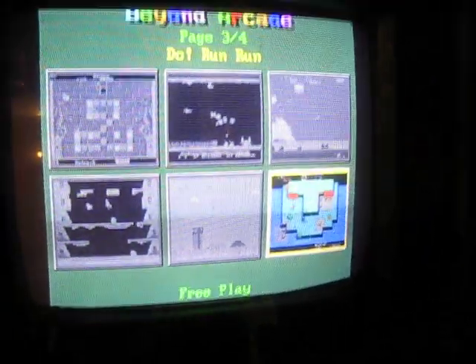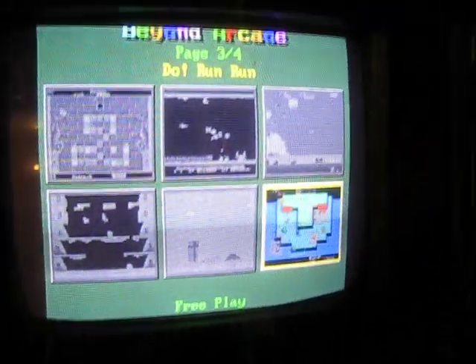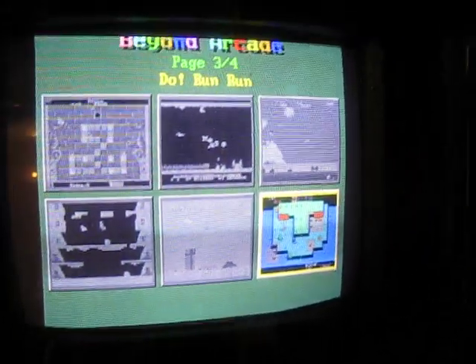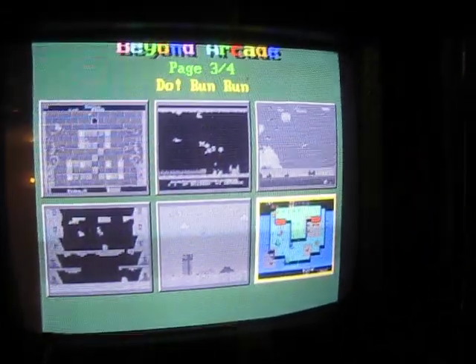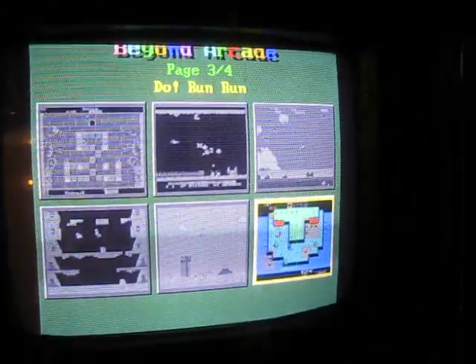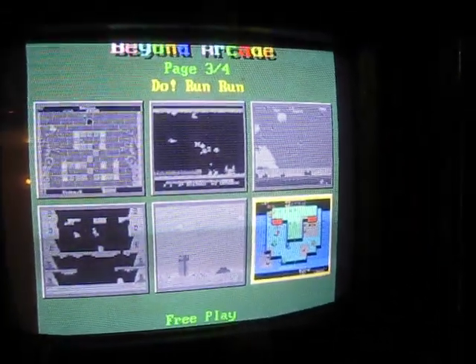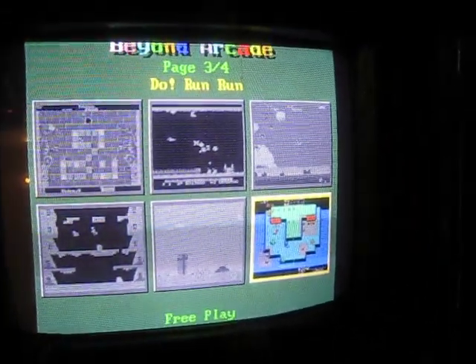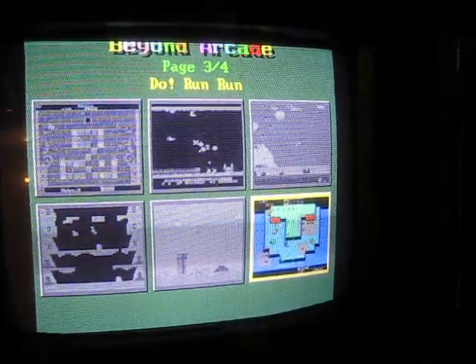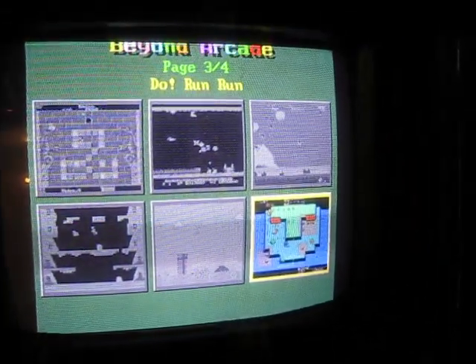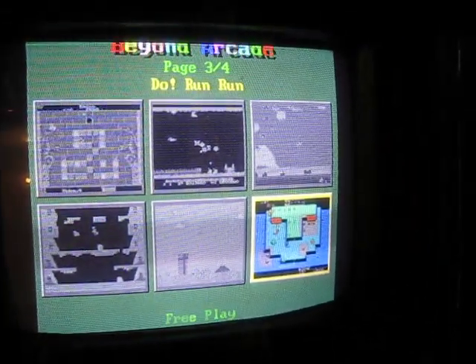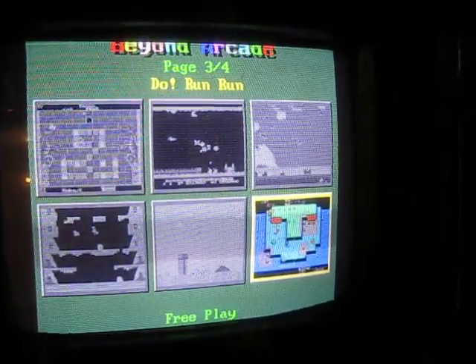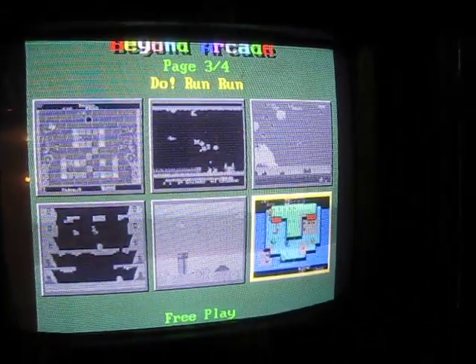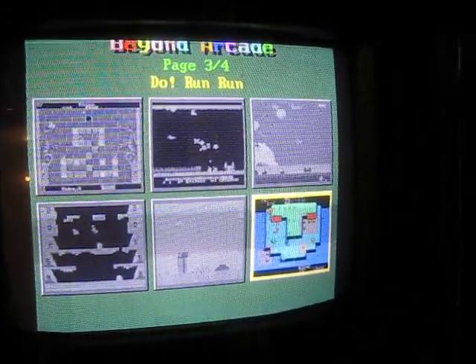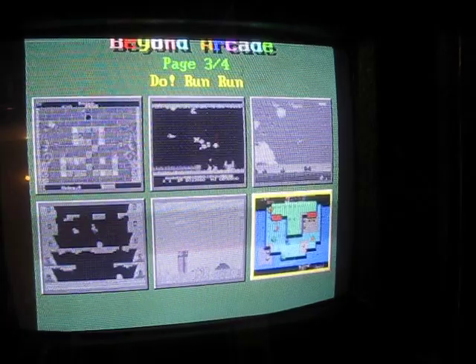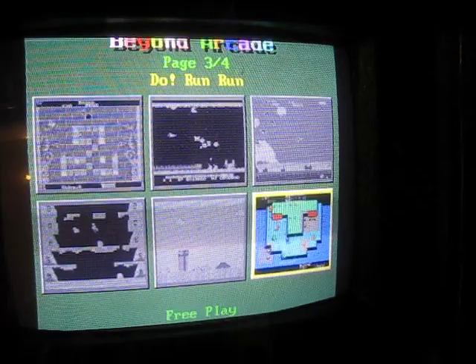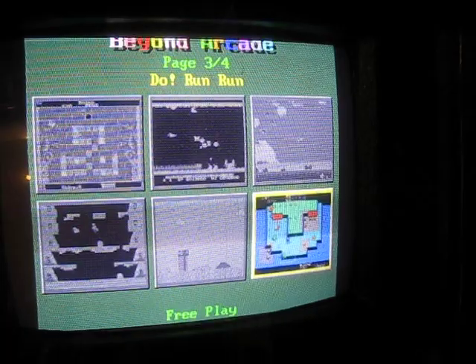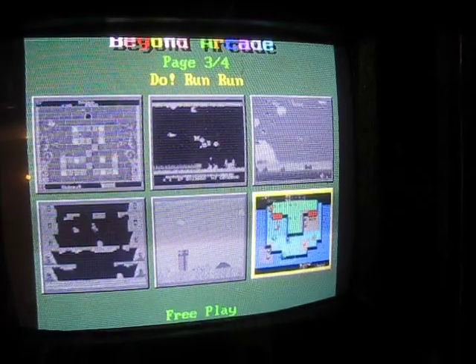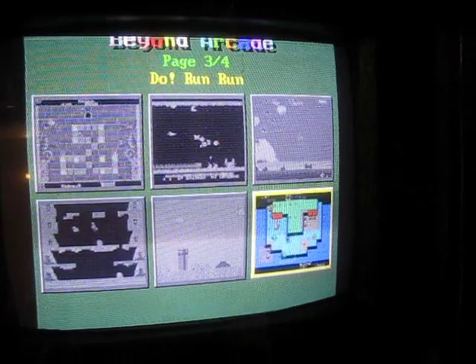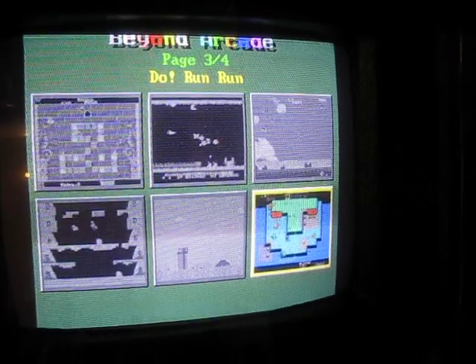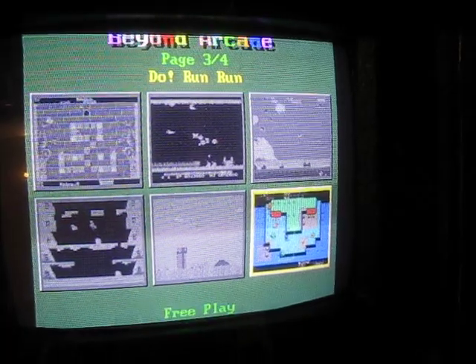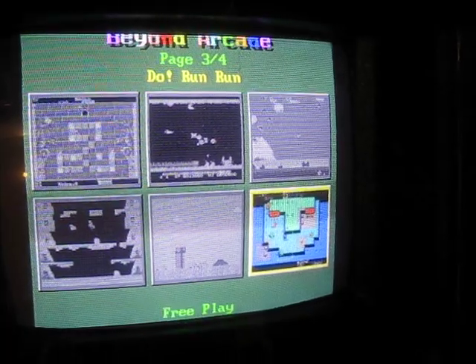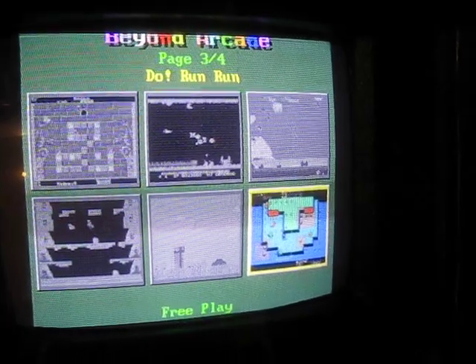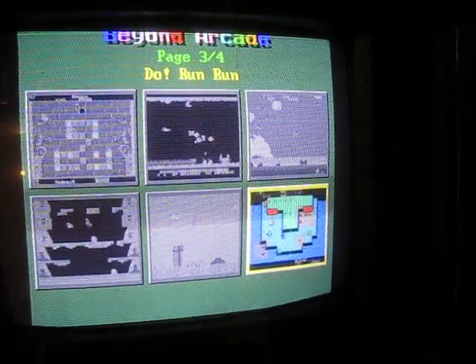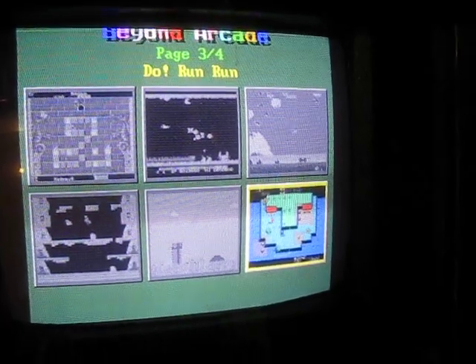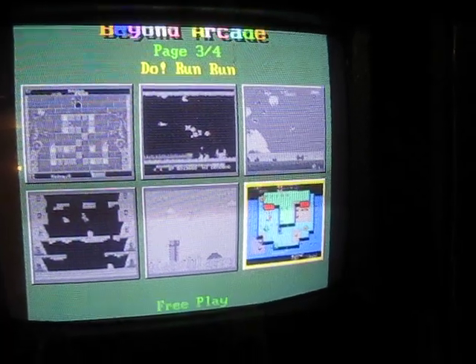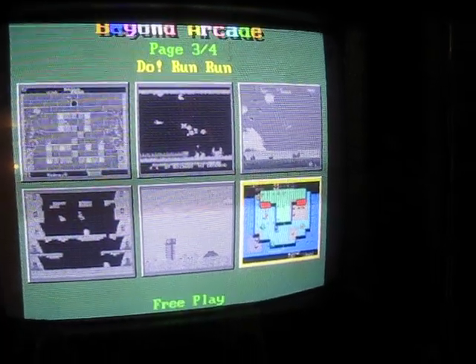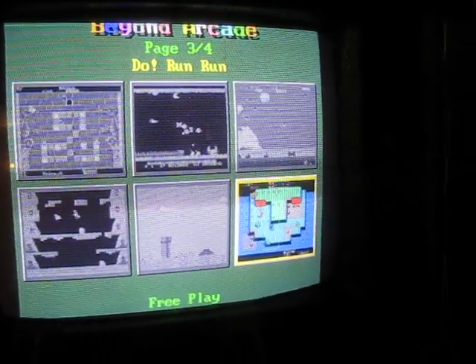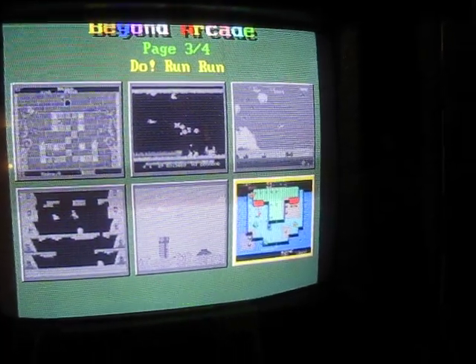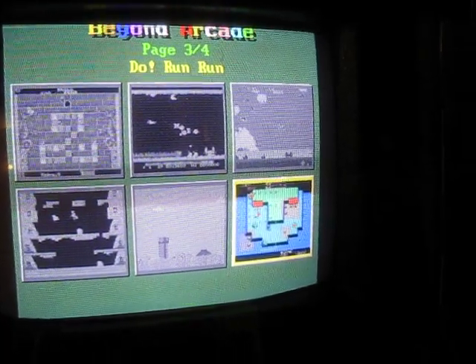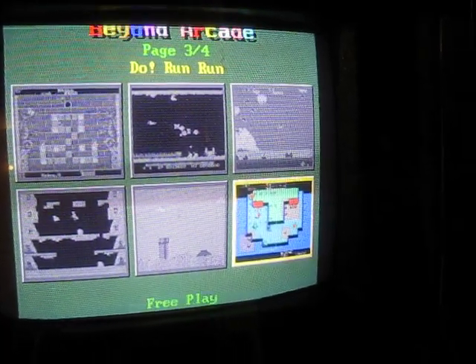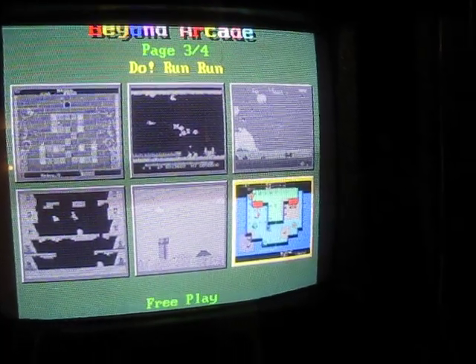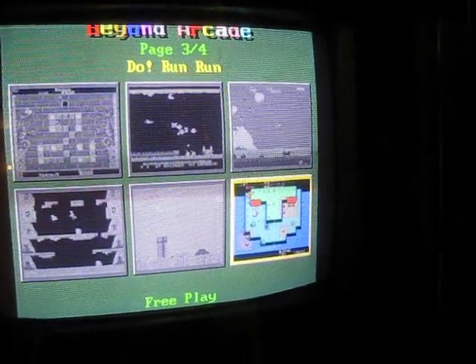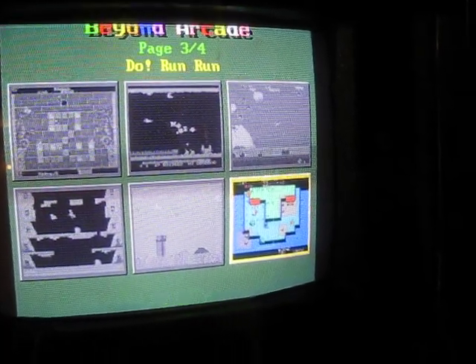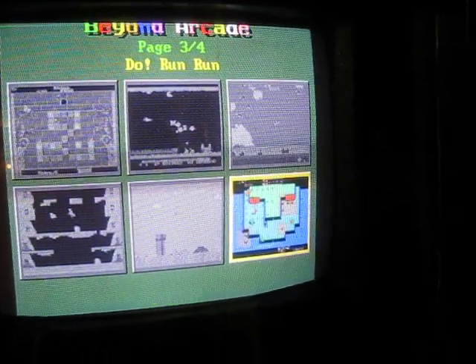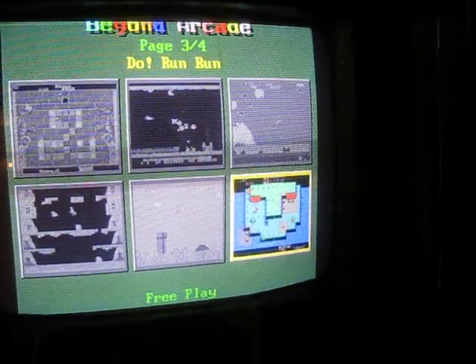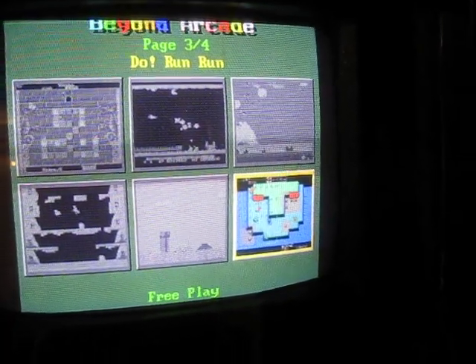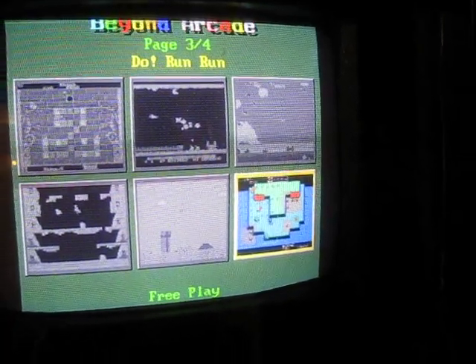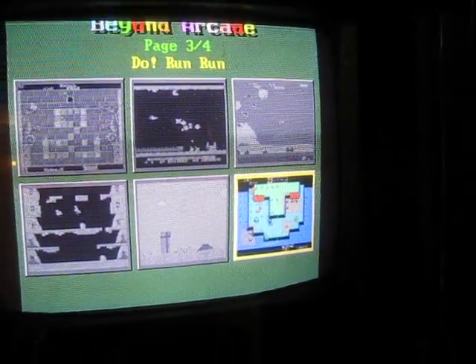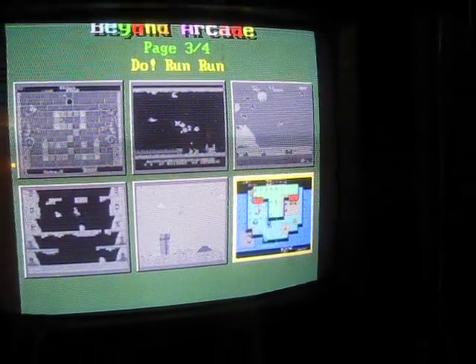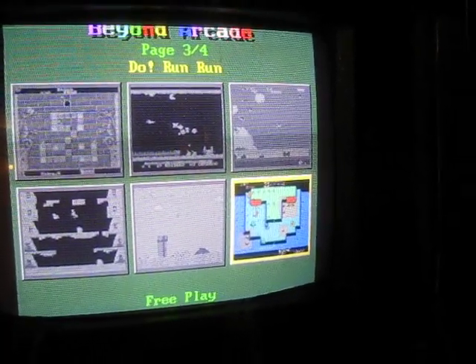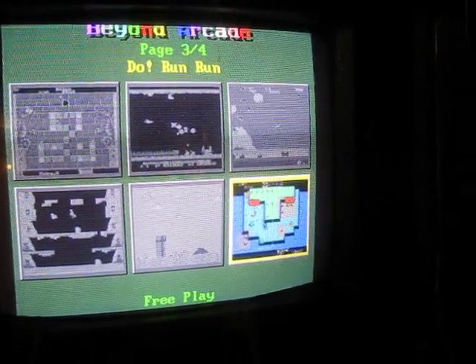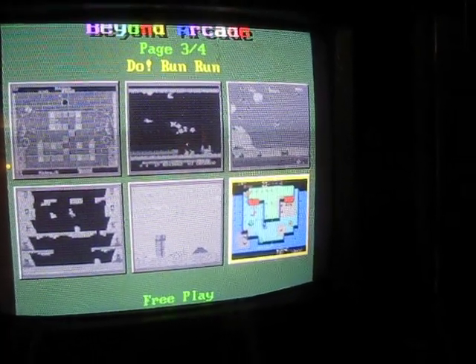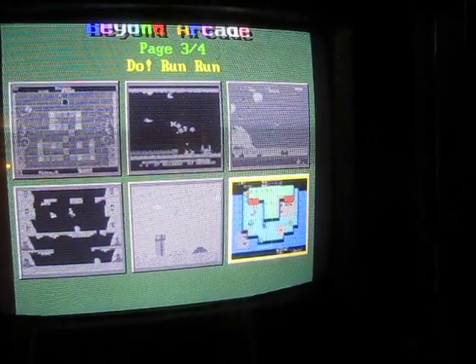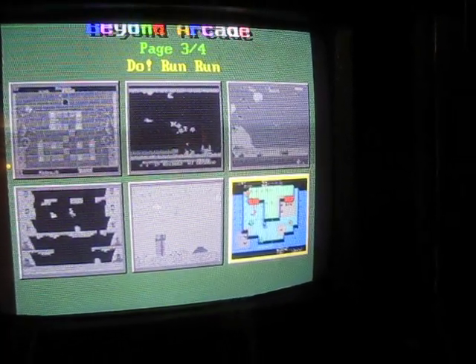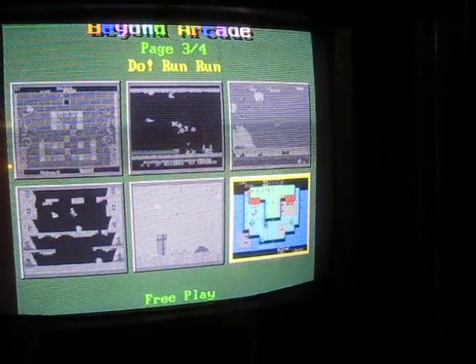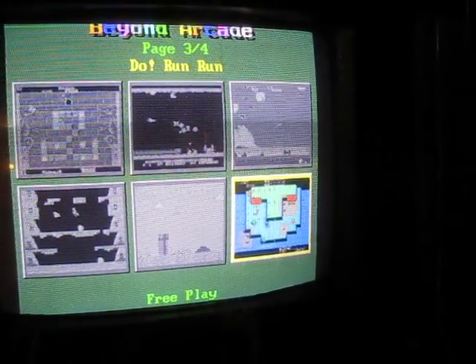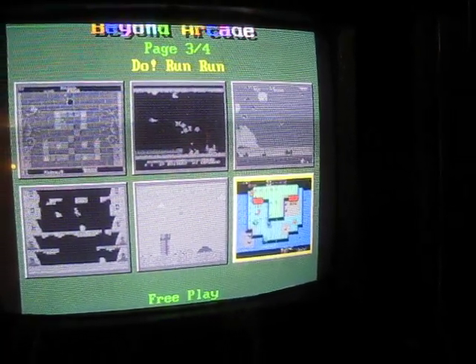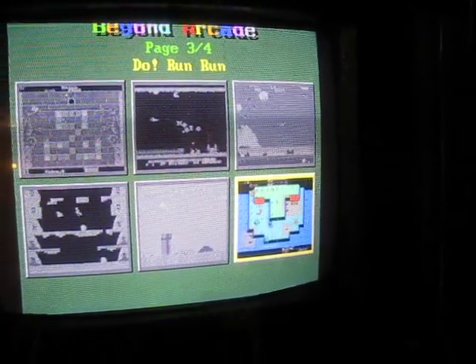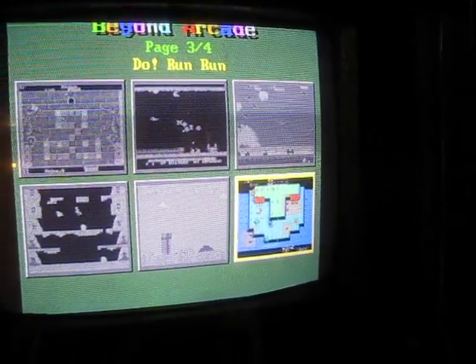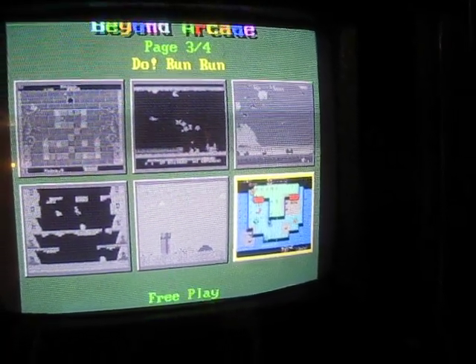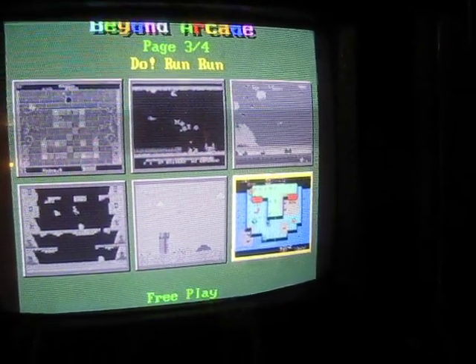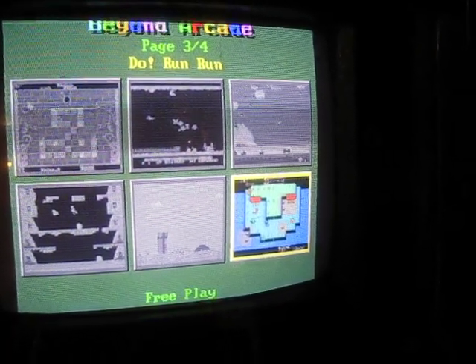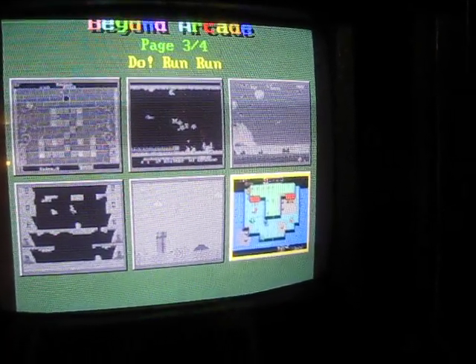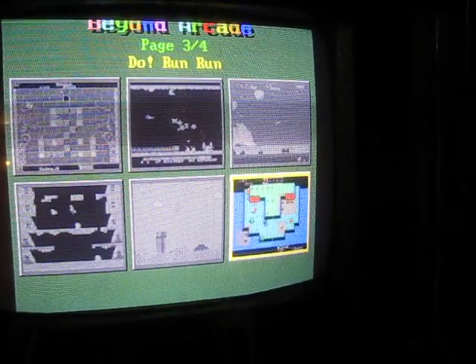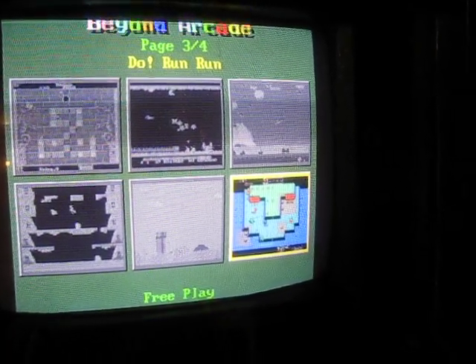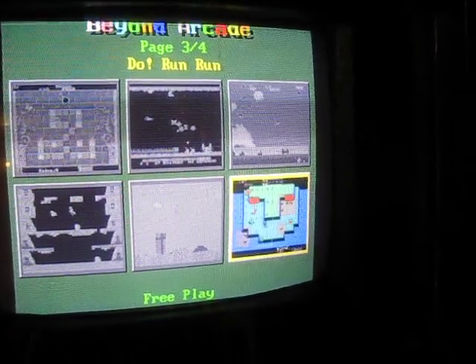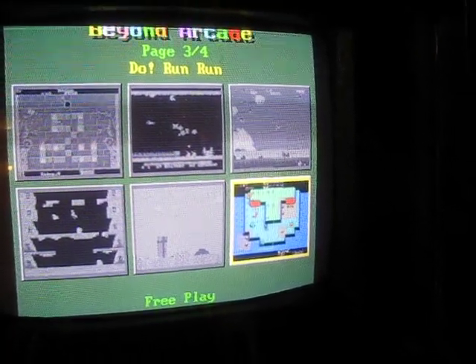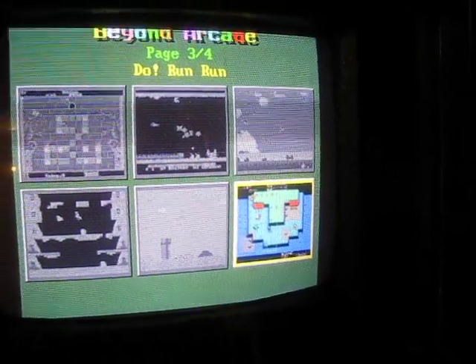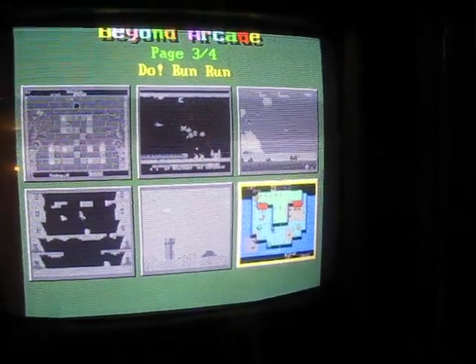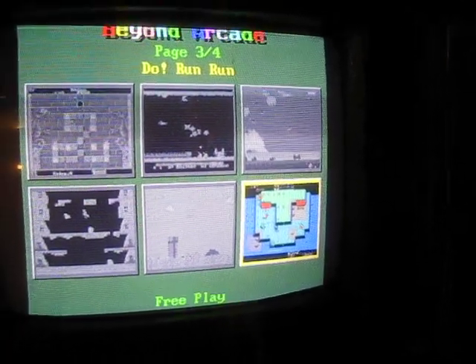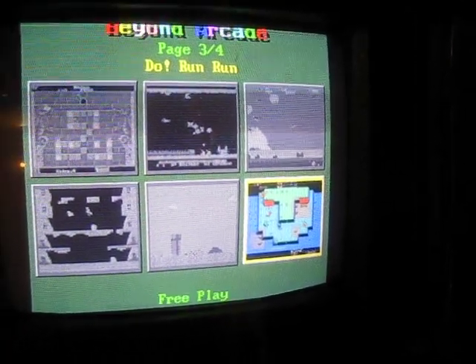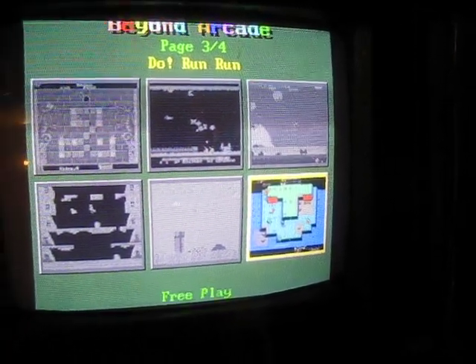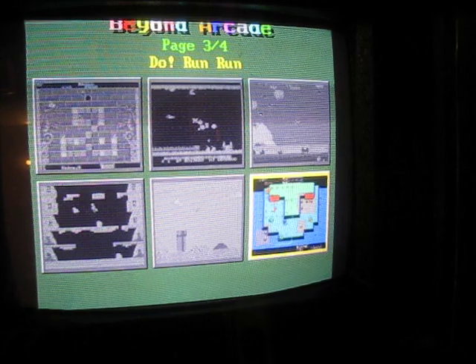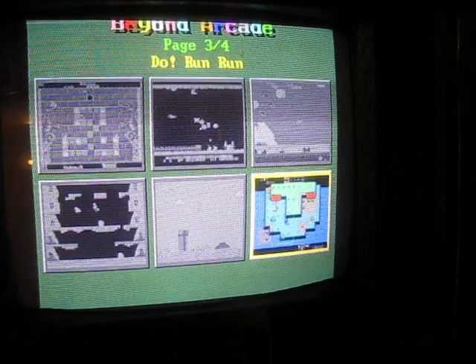We've got Mr. Do — the Do-Run-Run for Mr. Do. Just like Dig Dug 2, I just can't get into this one.